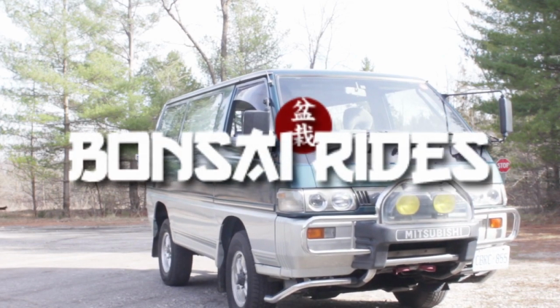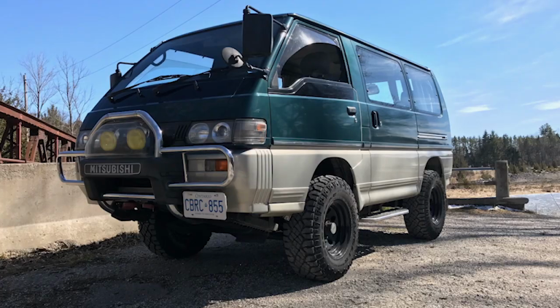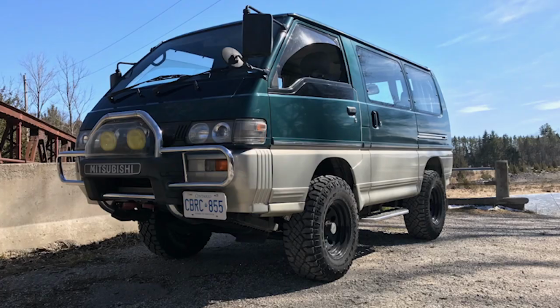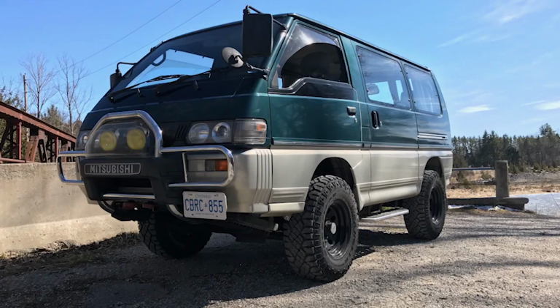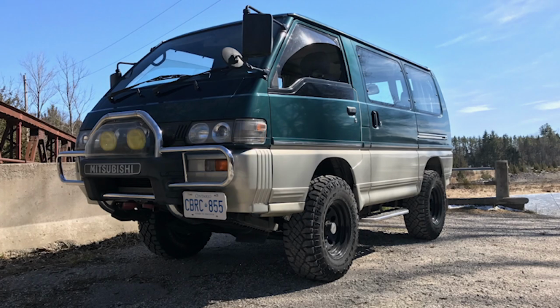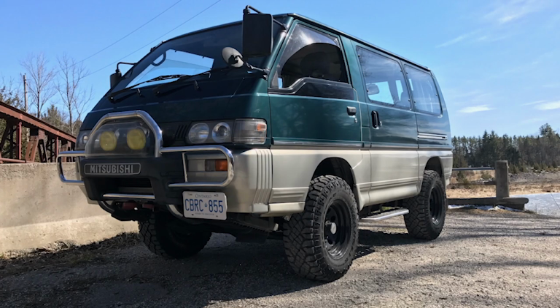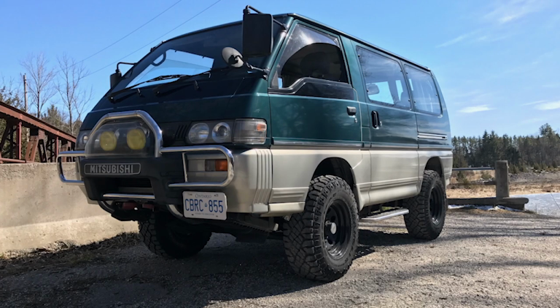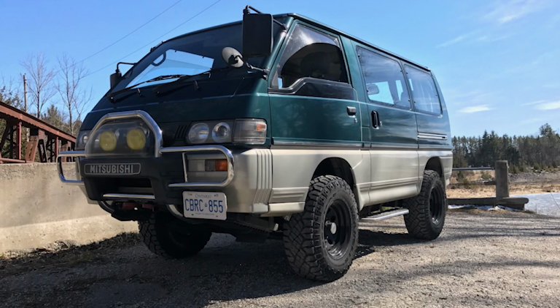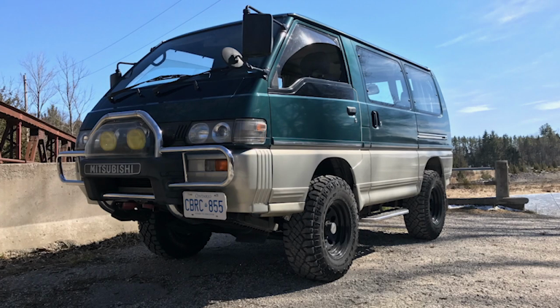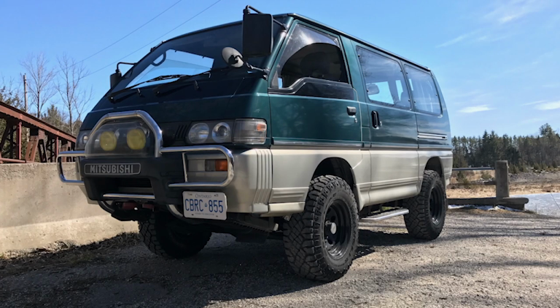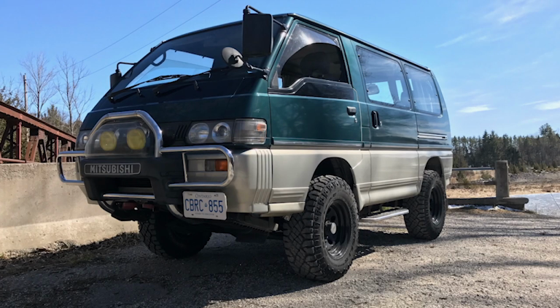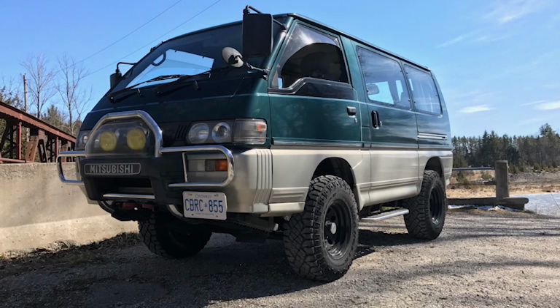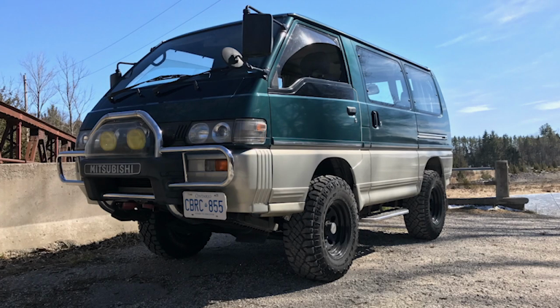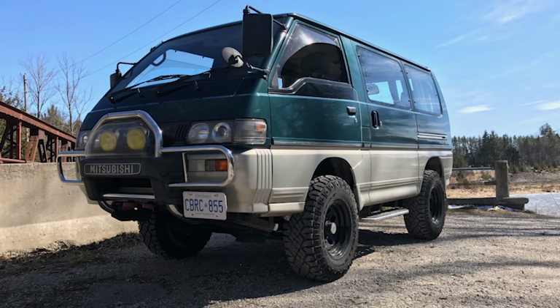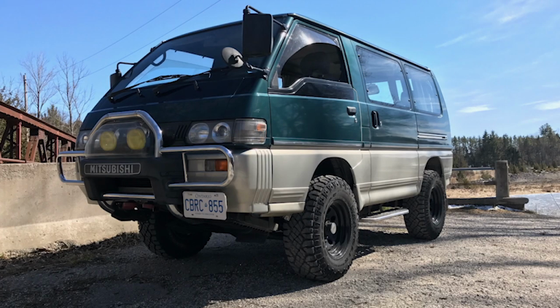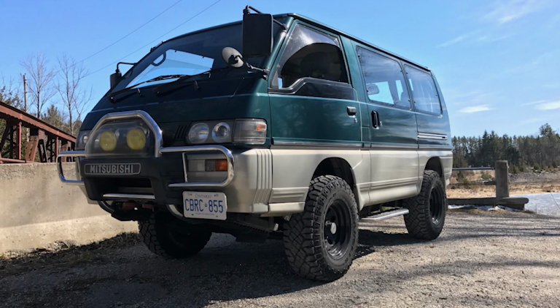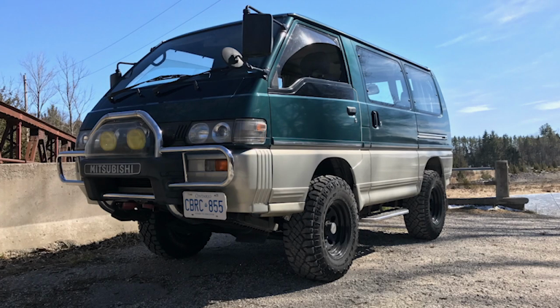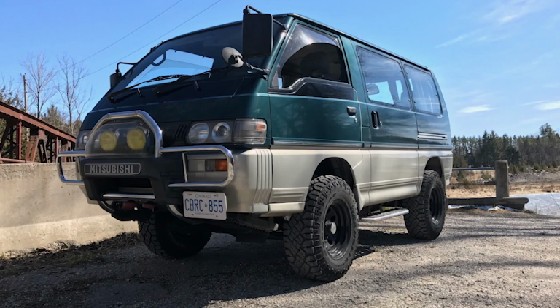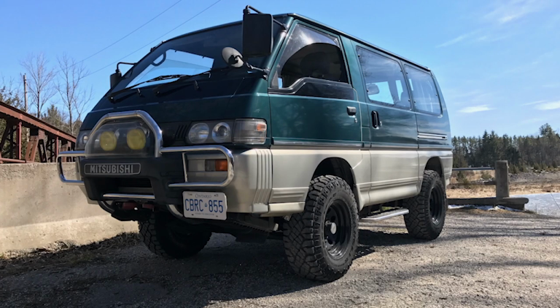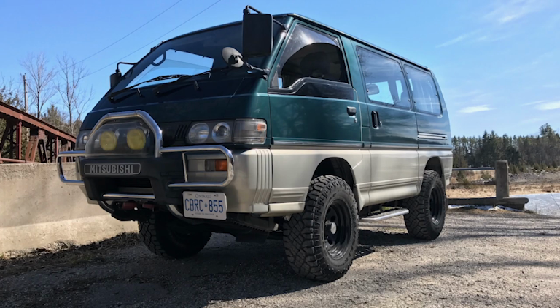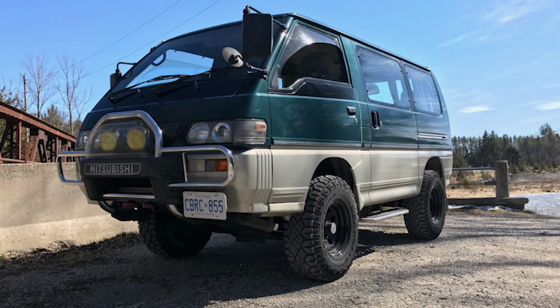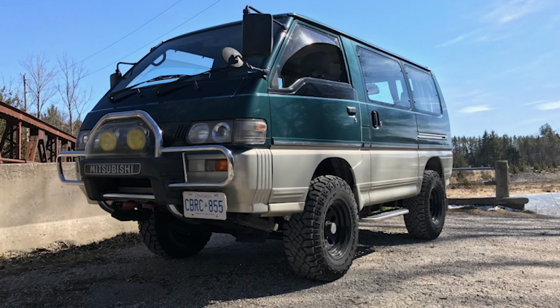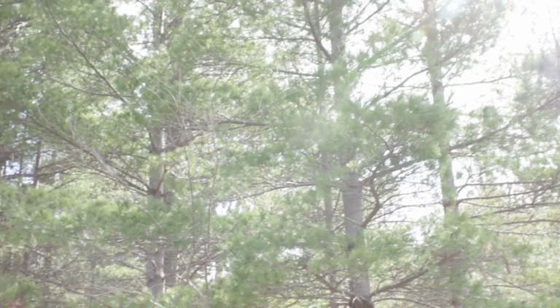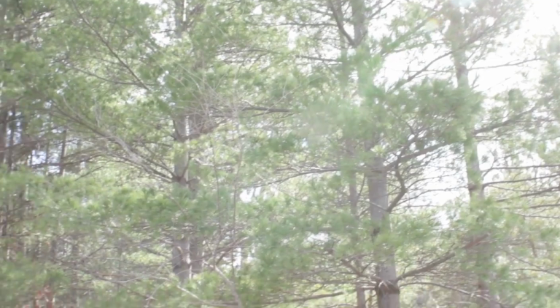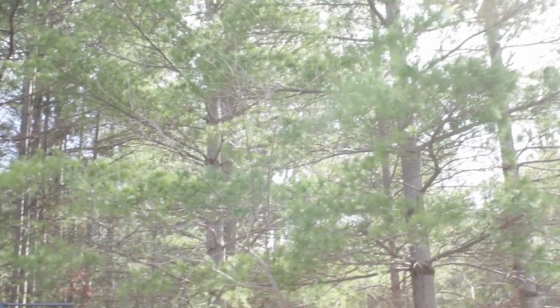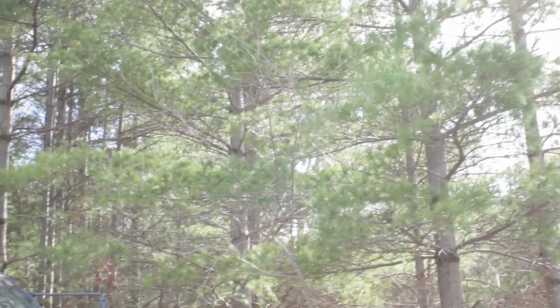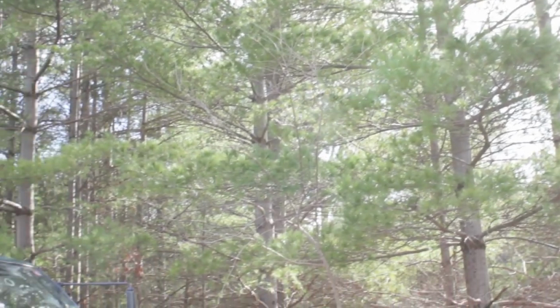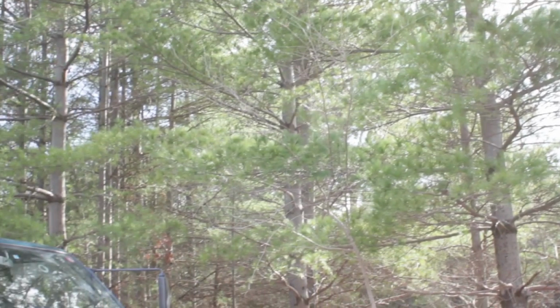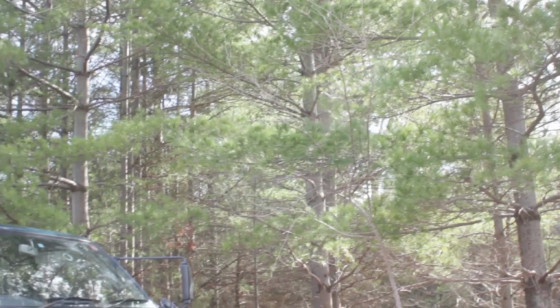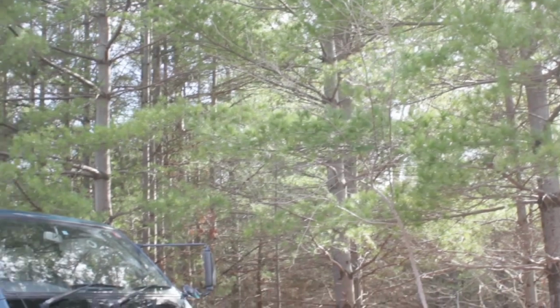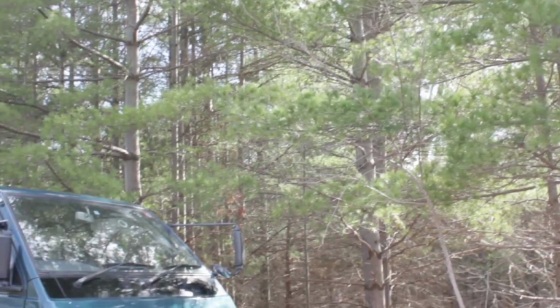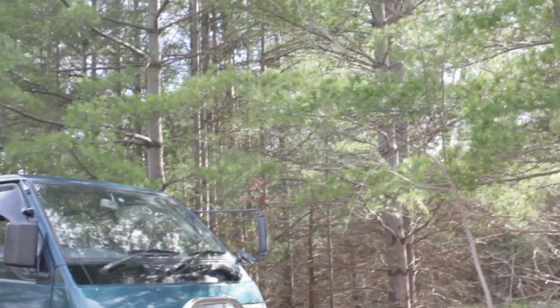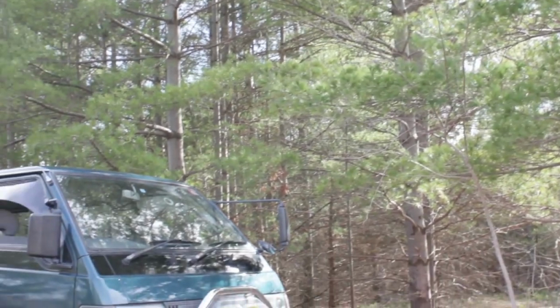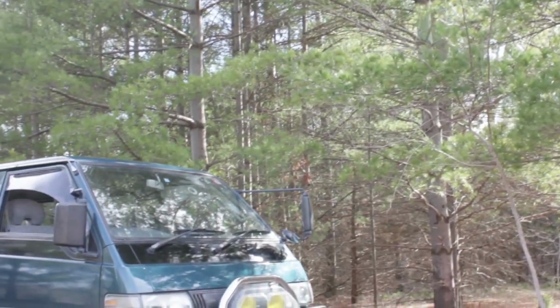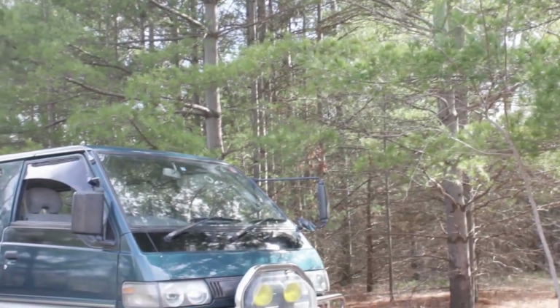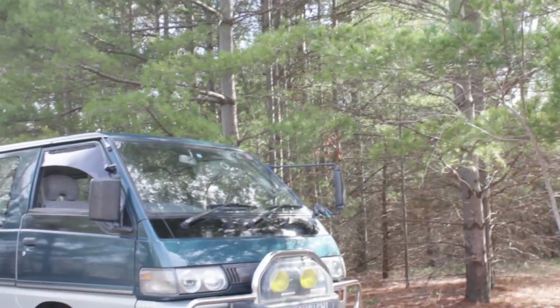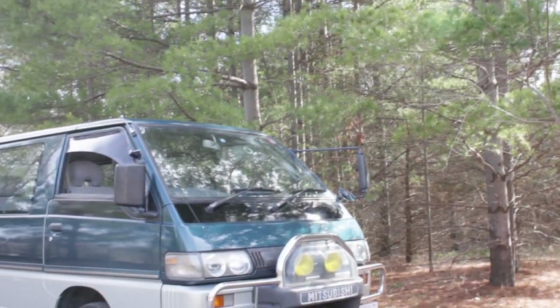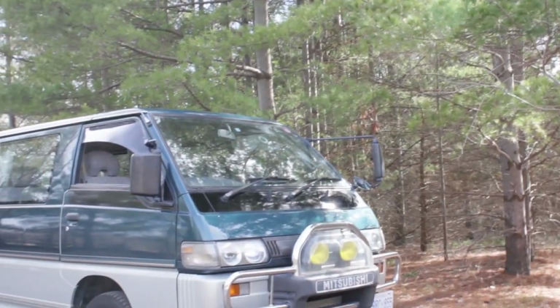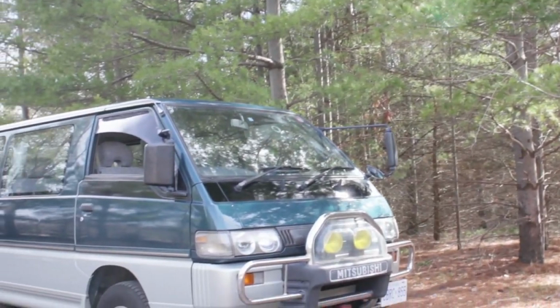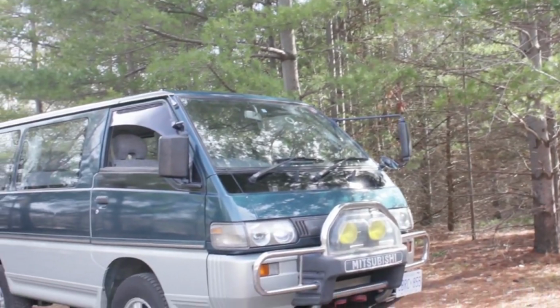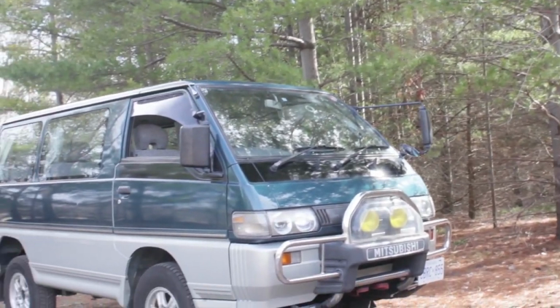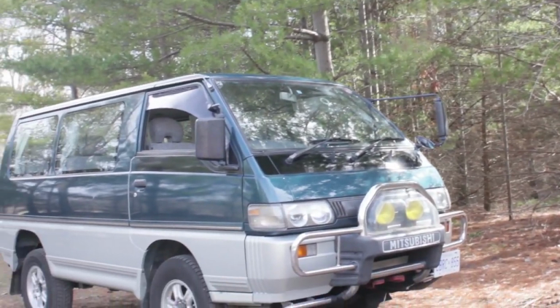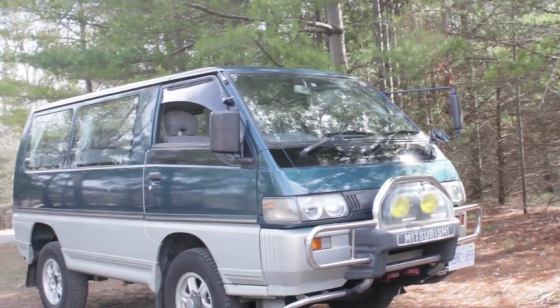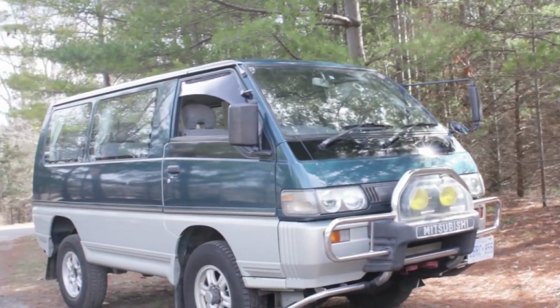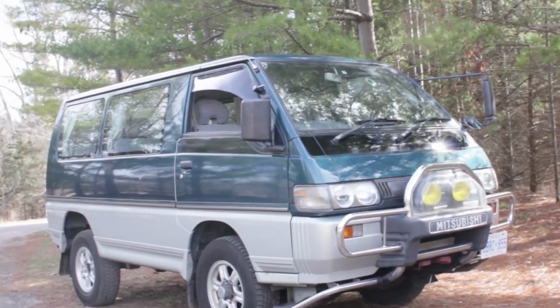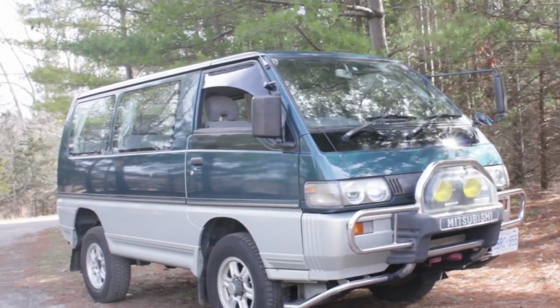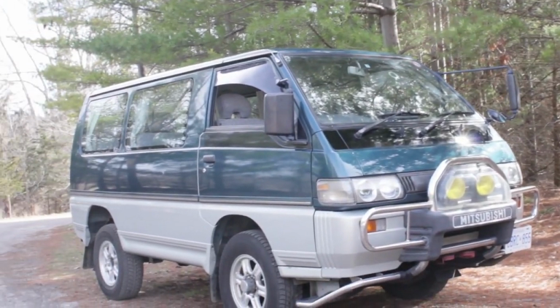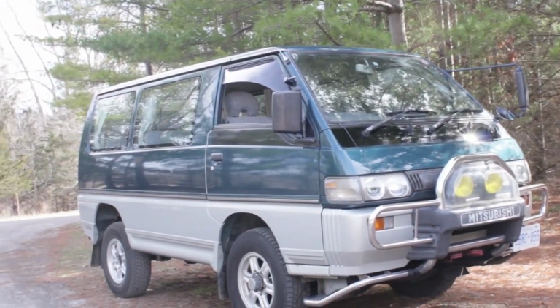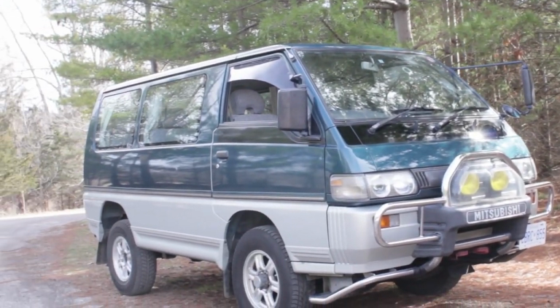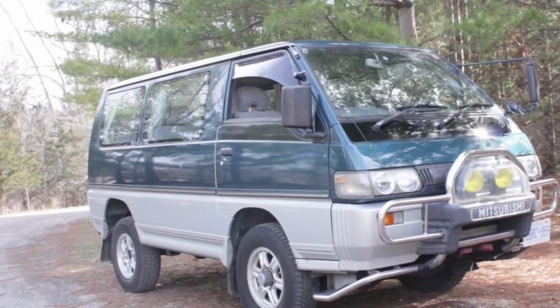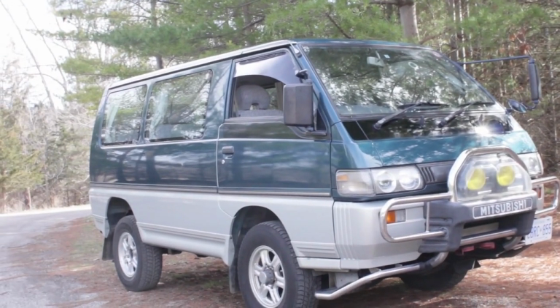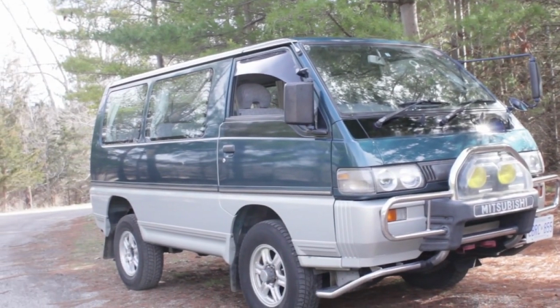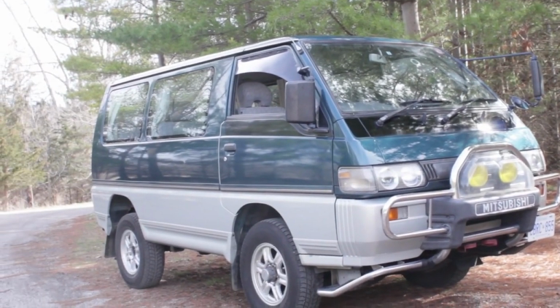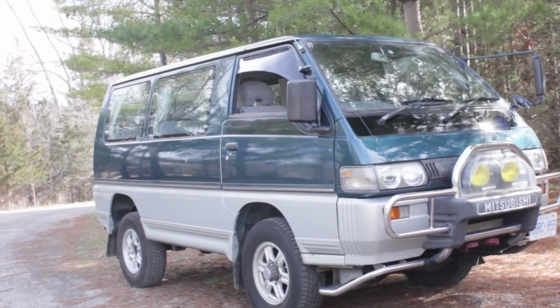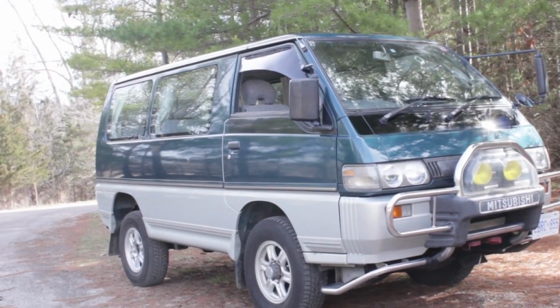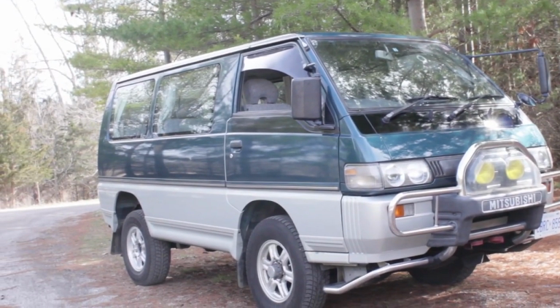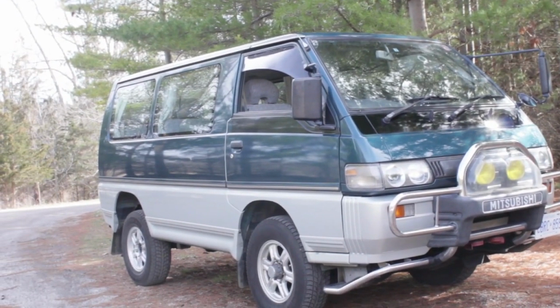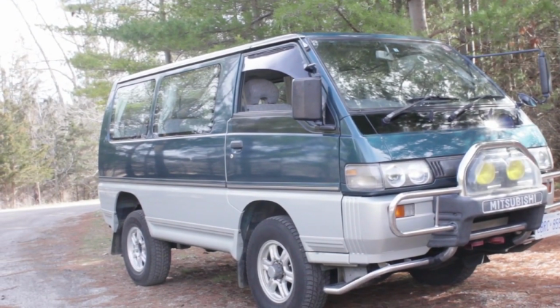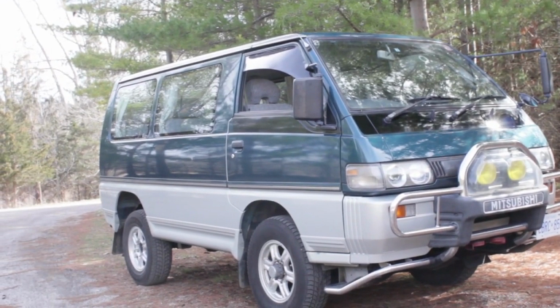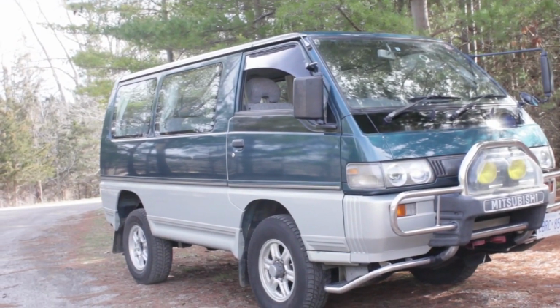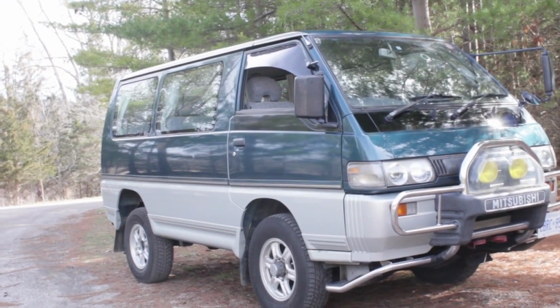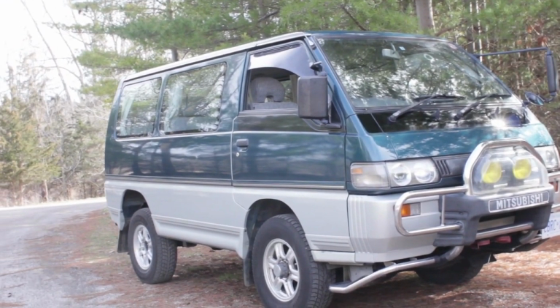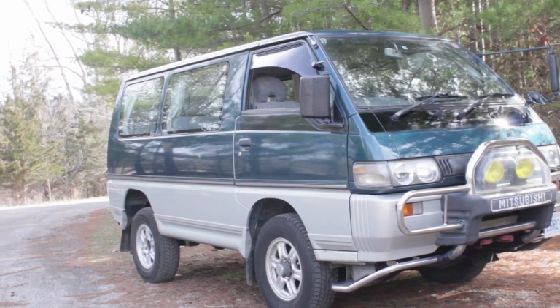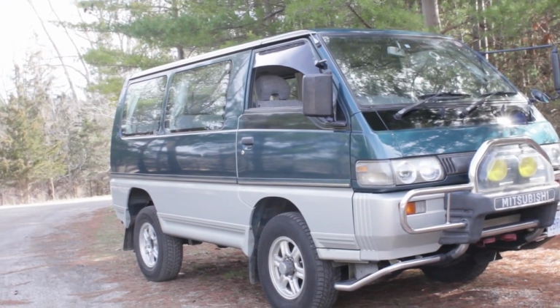Okay, I know the video thumbnail looked like a different, more aggressive van, but don't worry, we'll get to that in a bit.